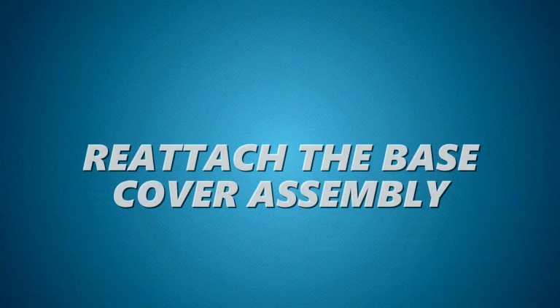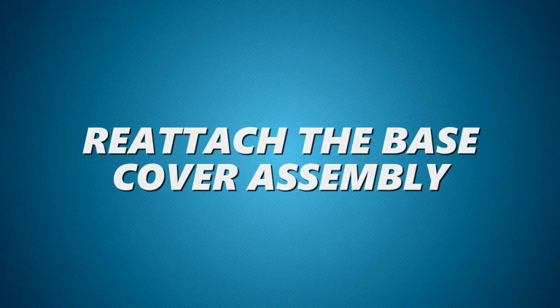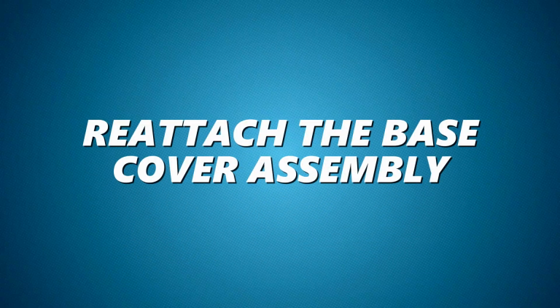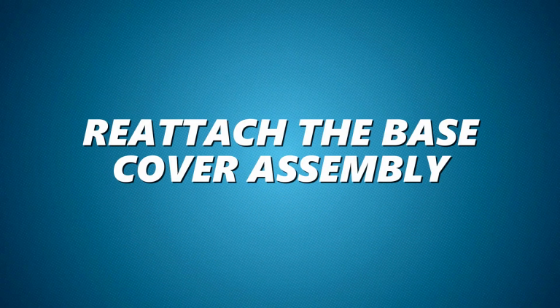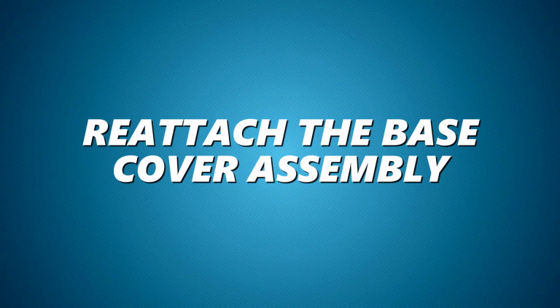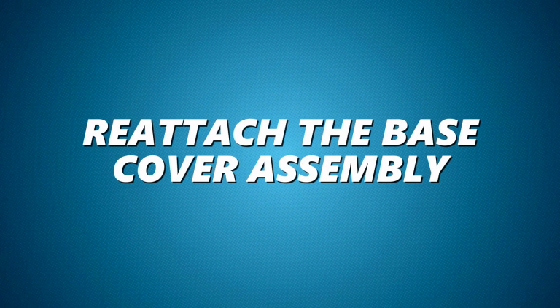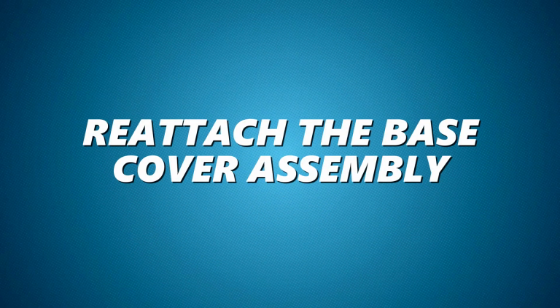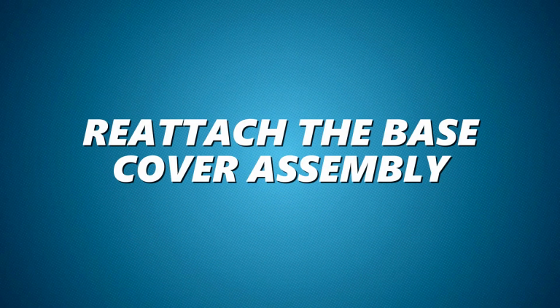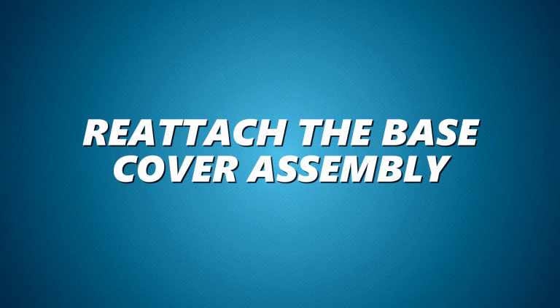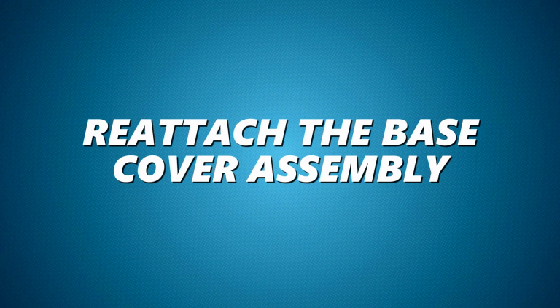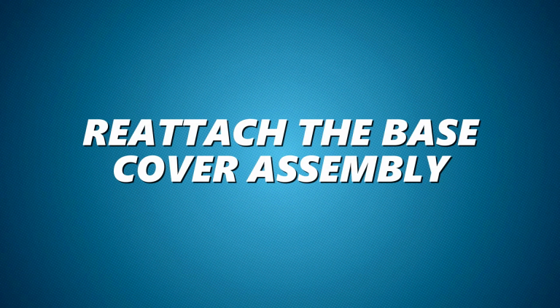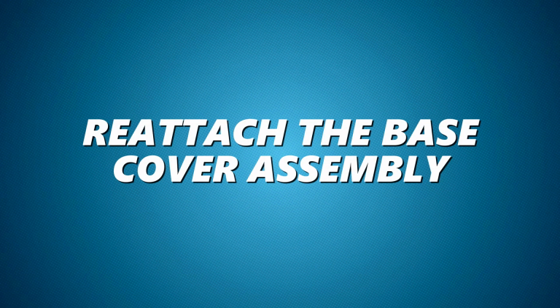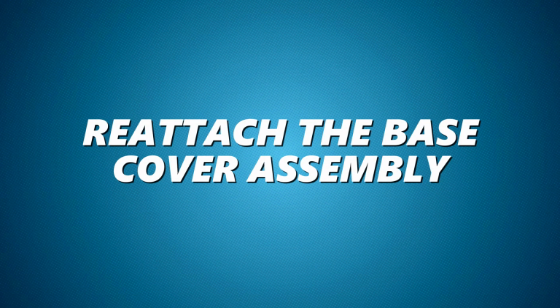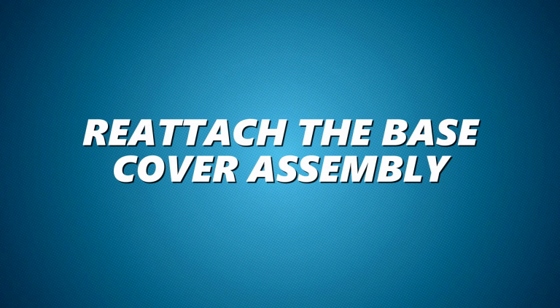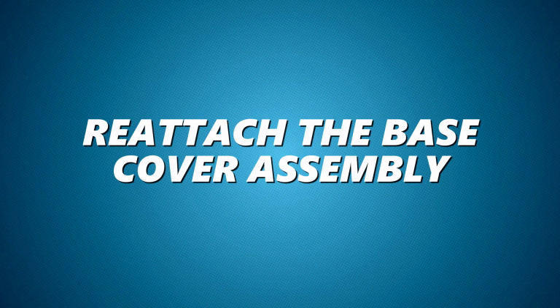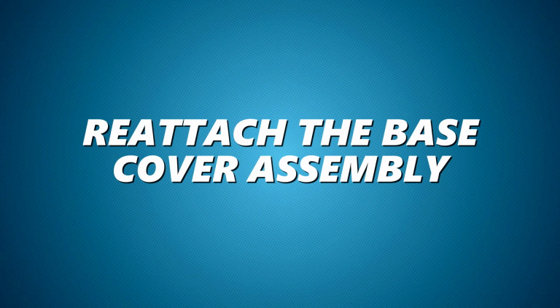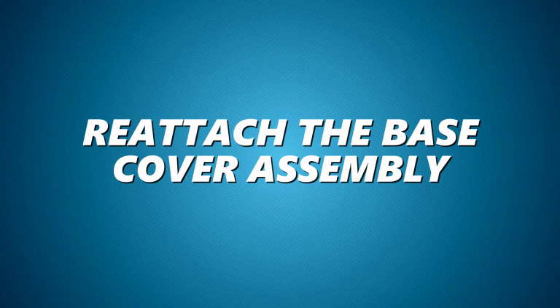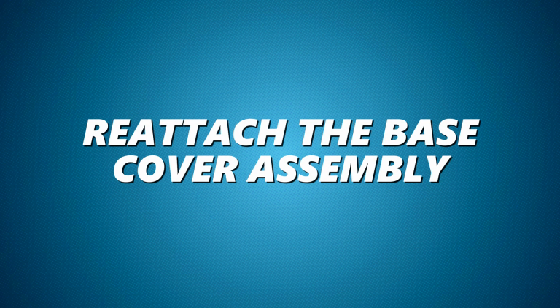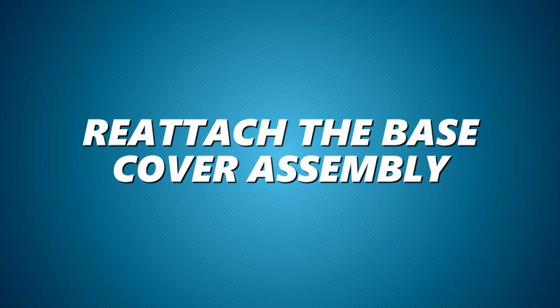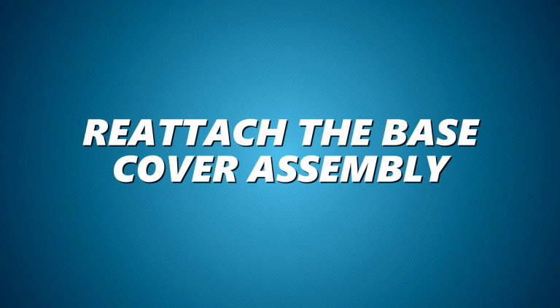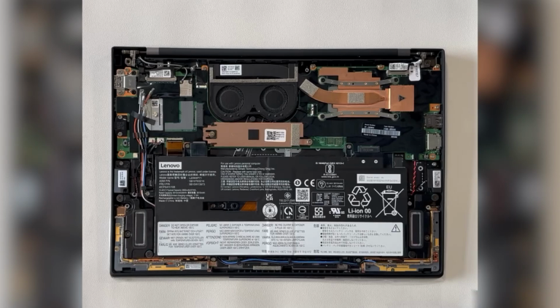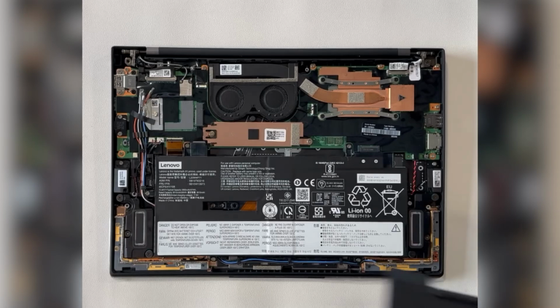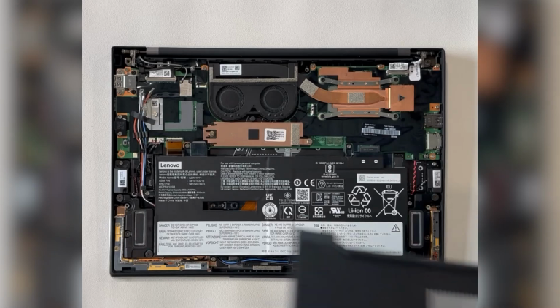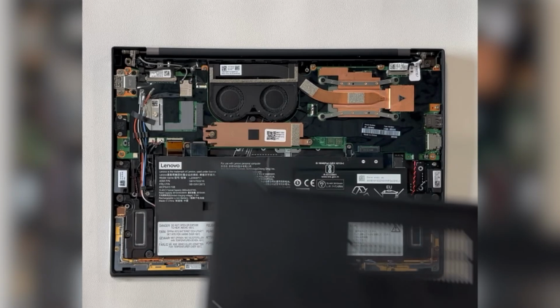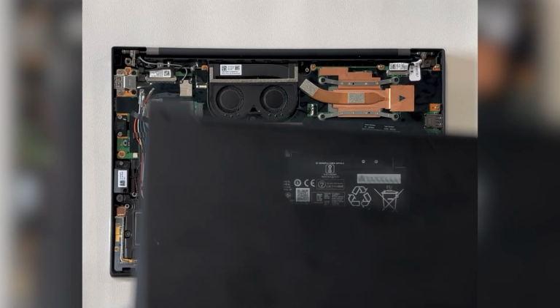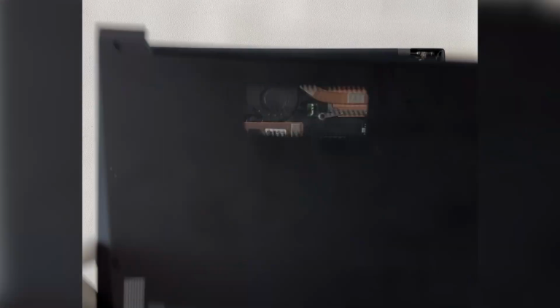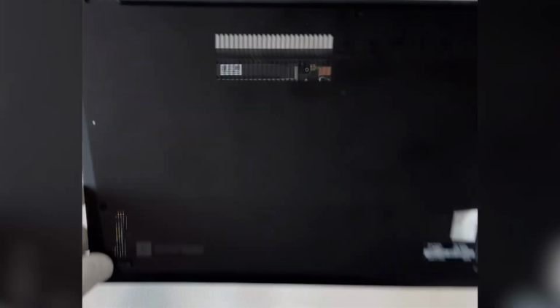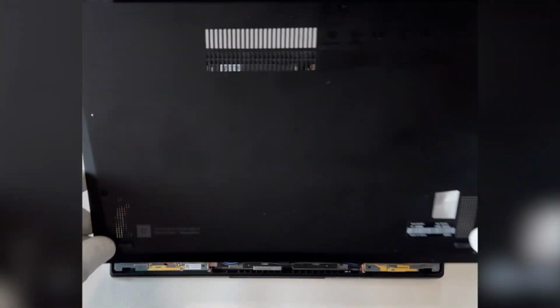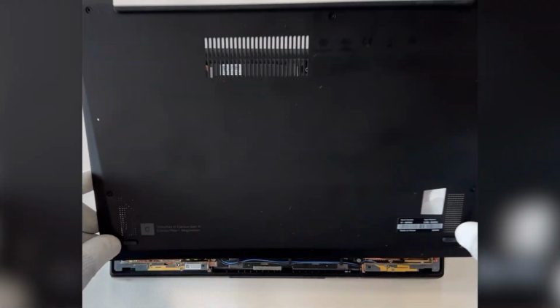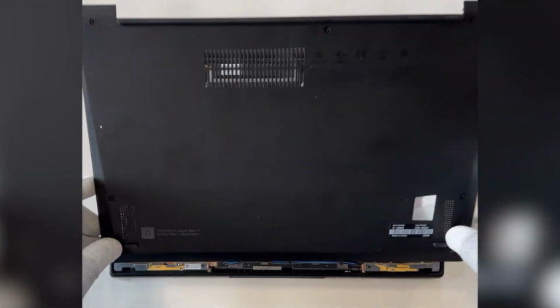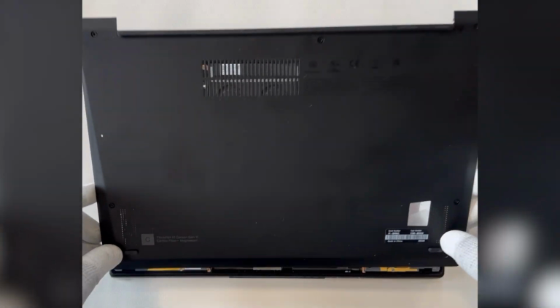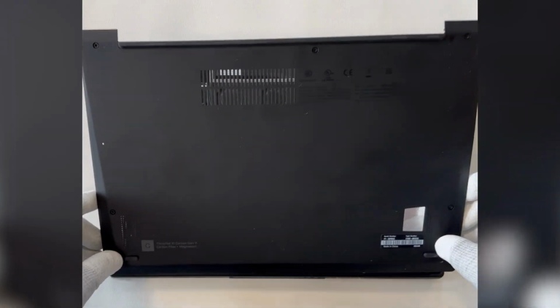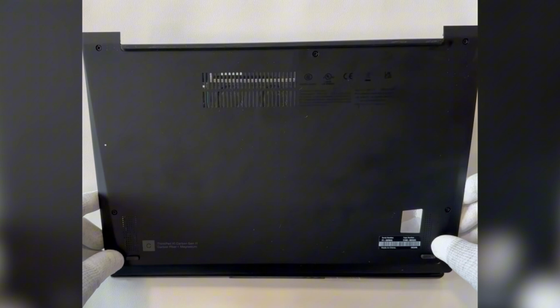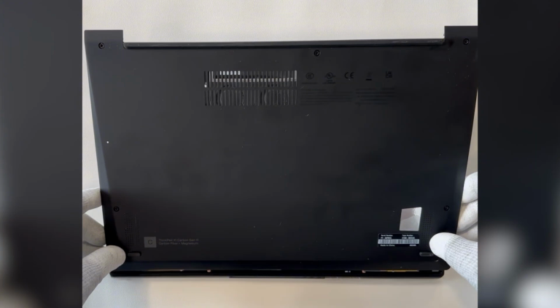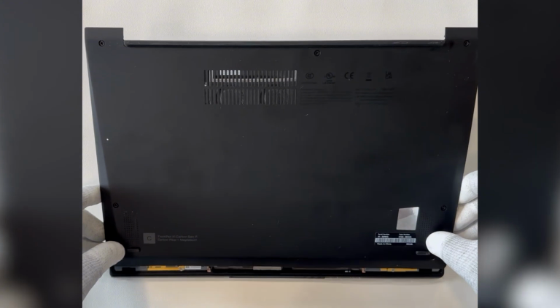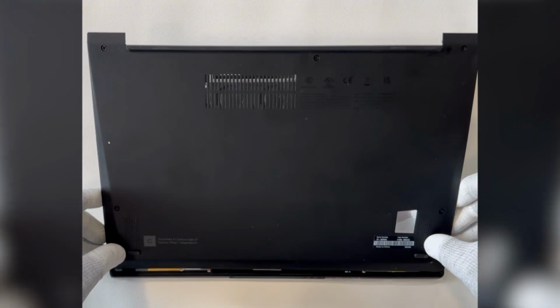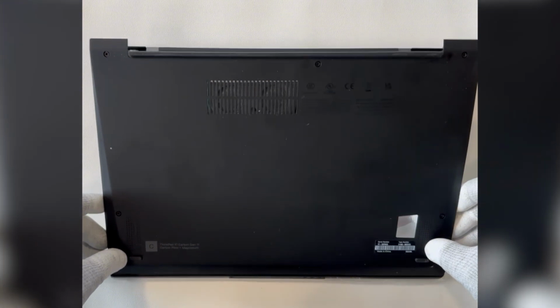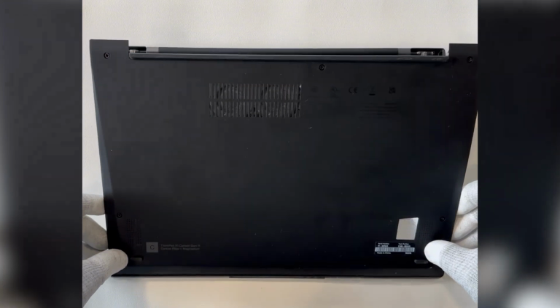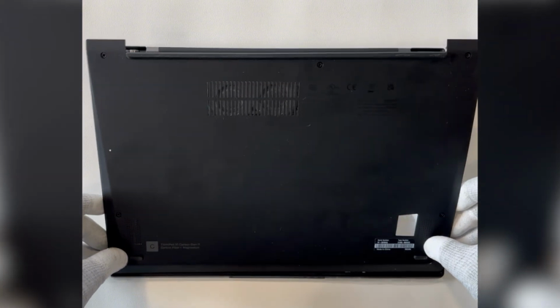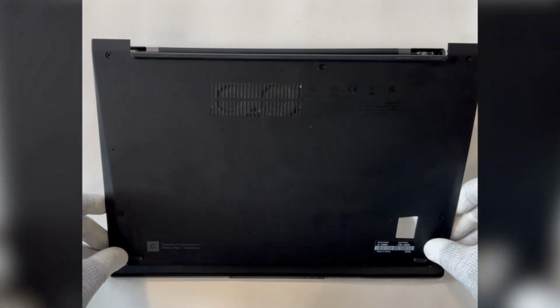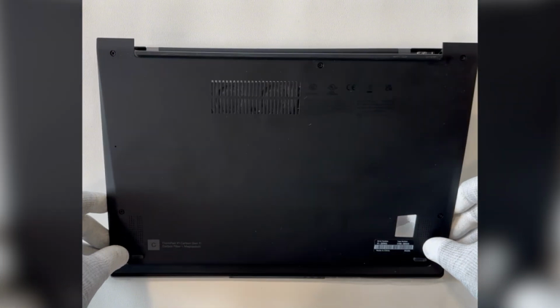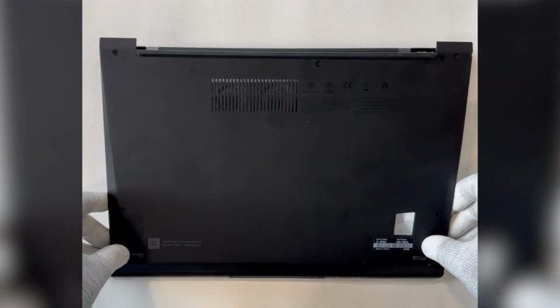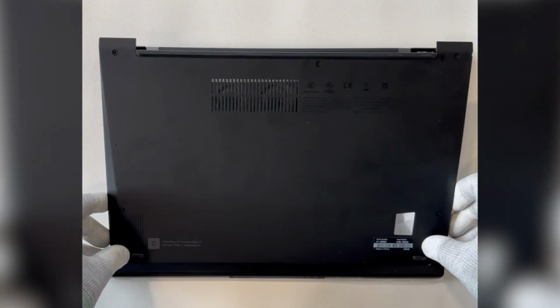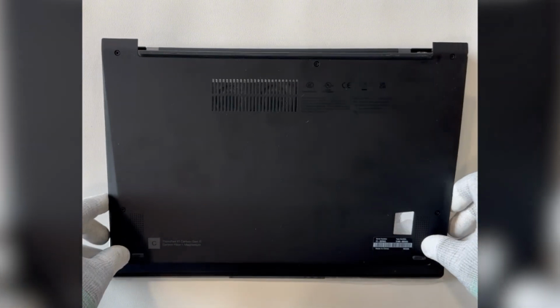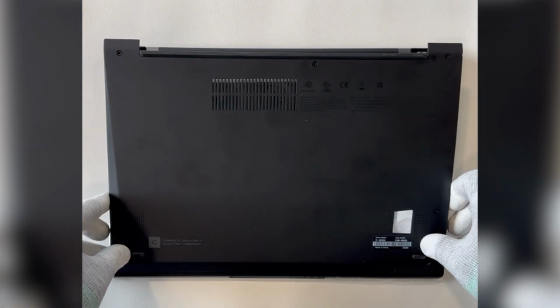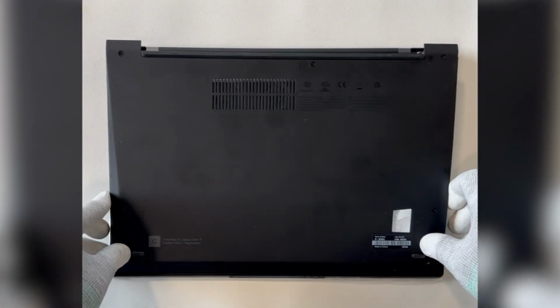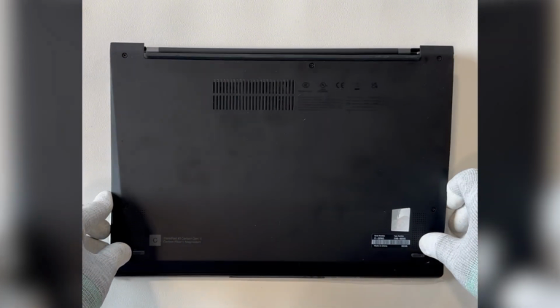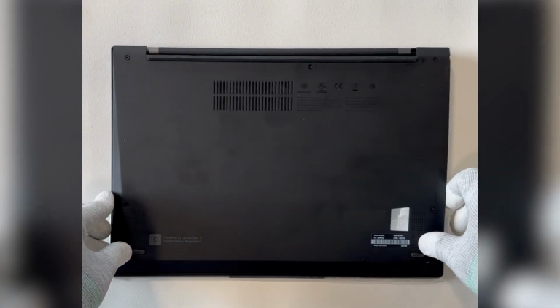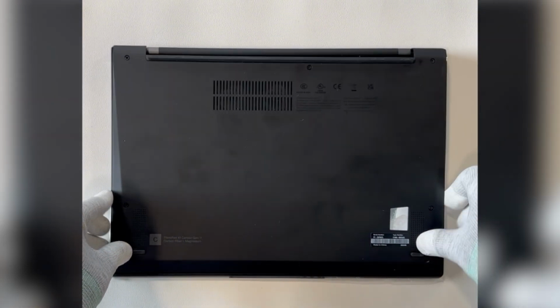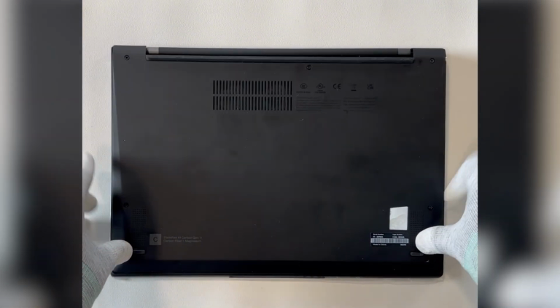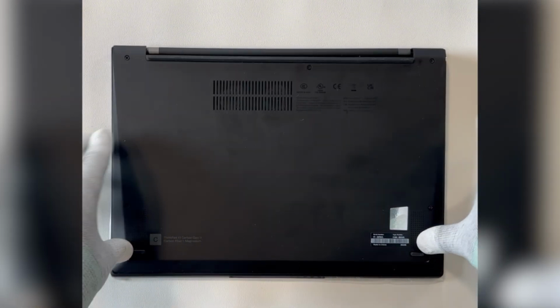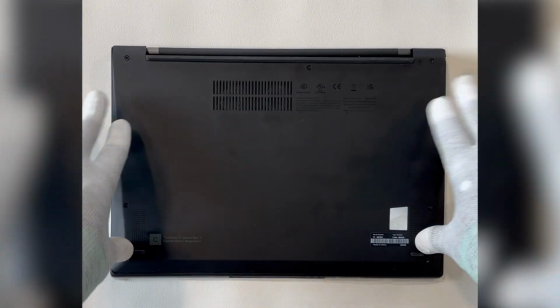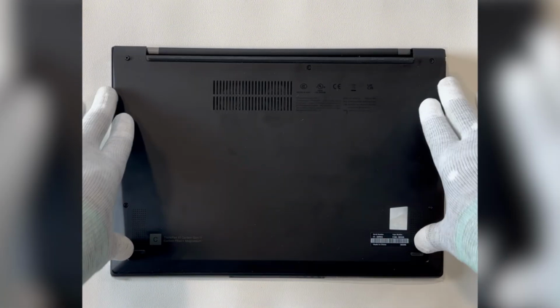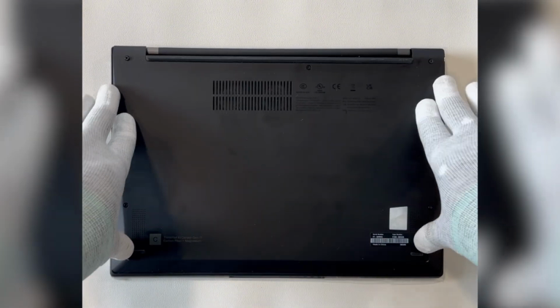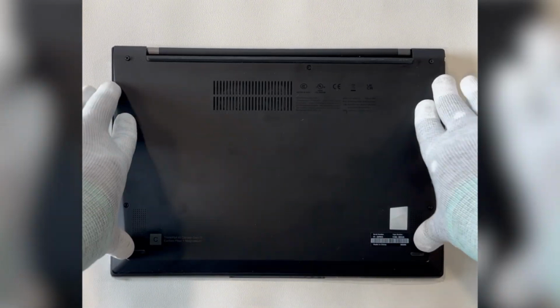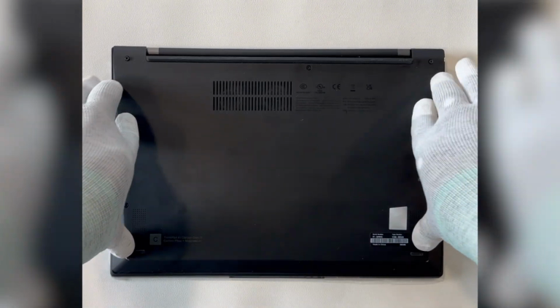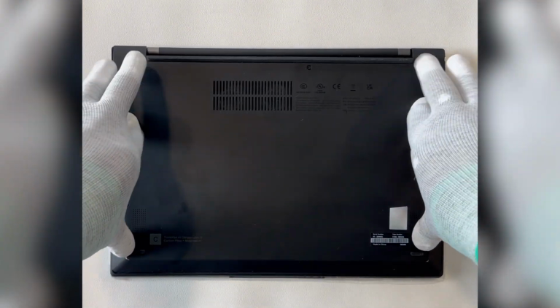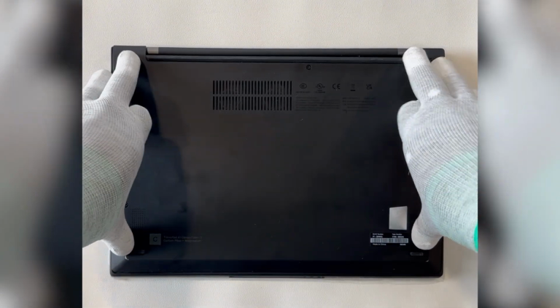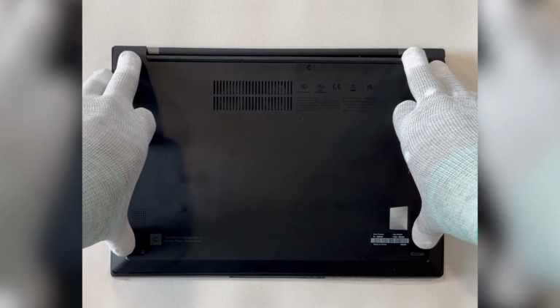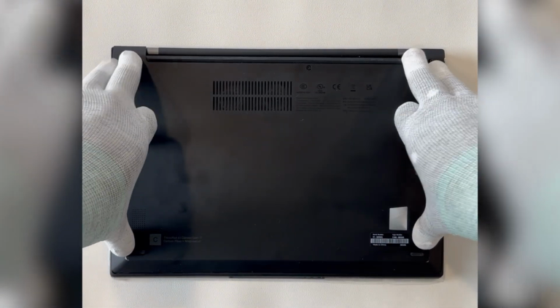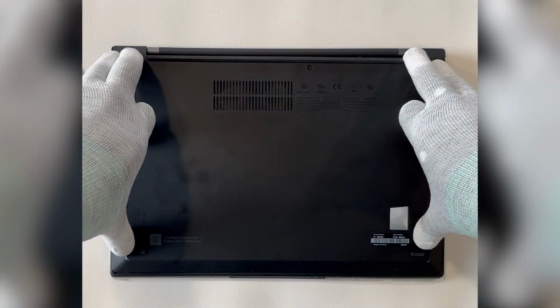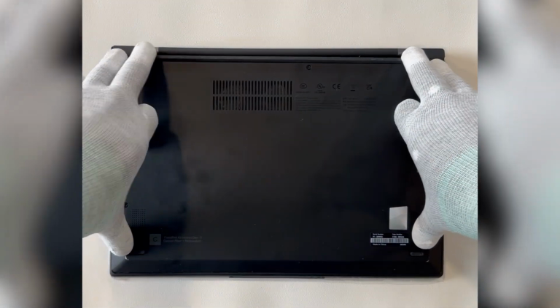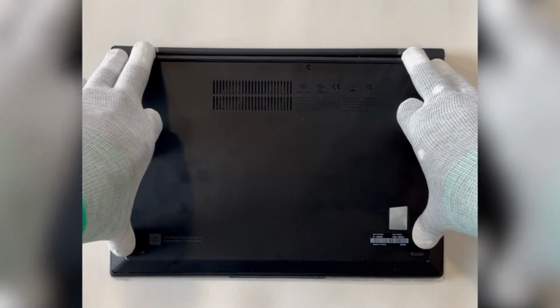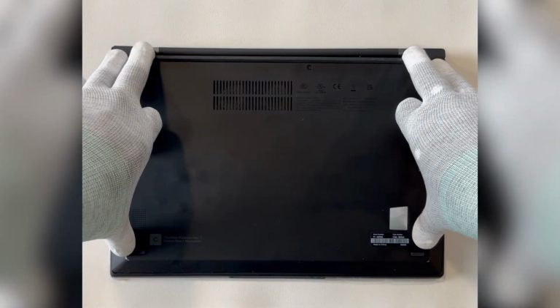Reattach the base cover assembly by aligning the base cover with the laptop and snapping it back in place, then replace all screws.